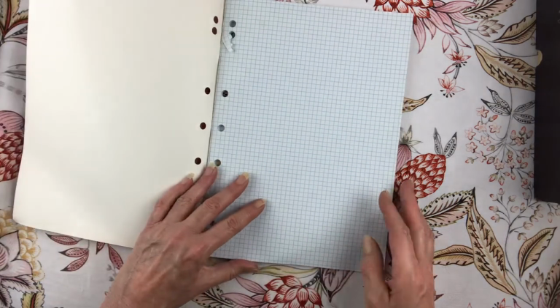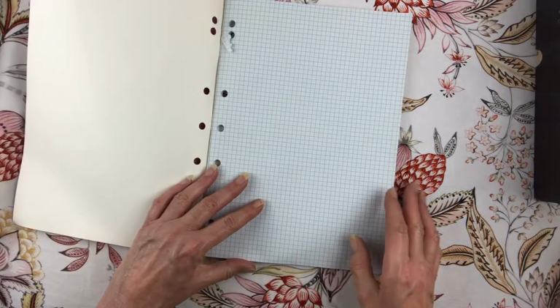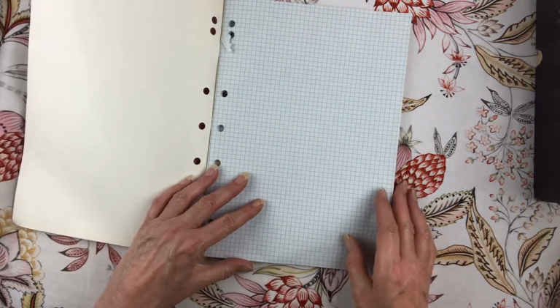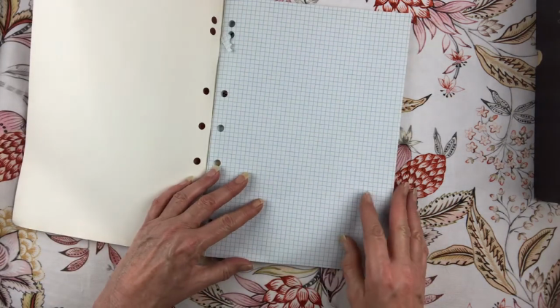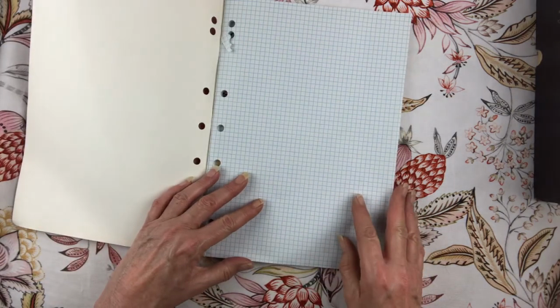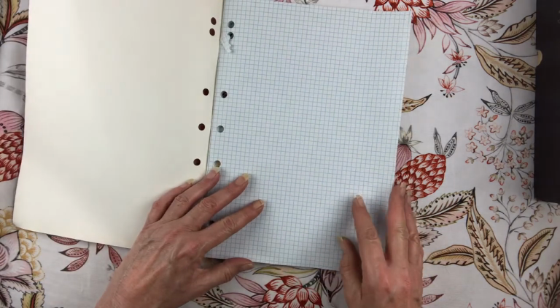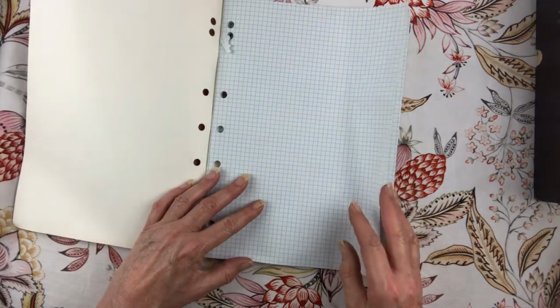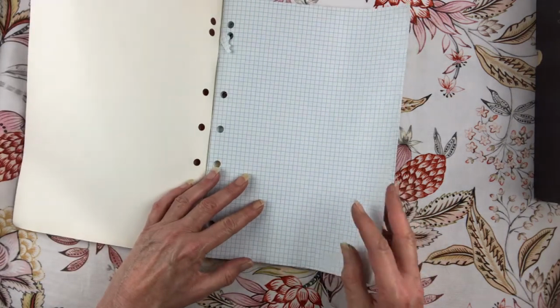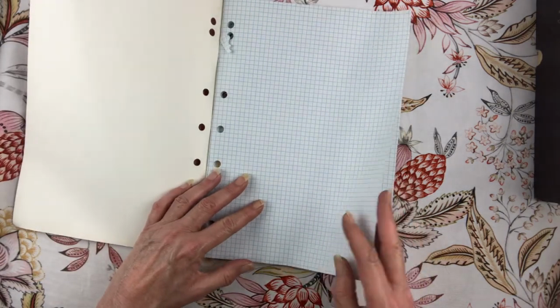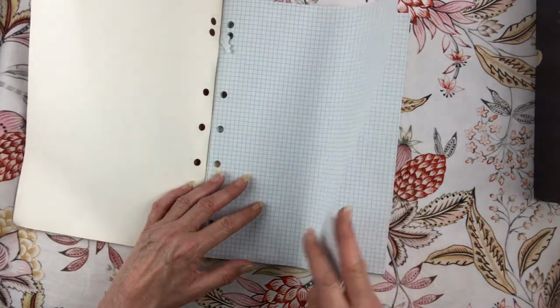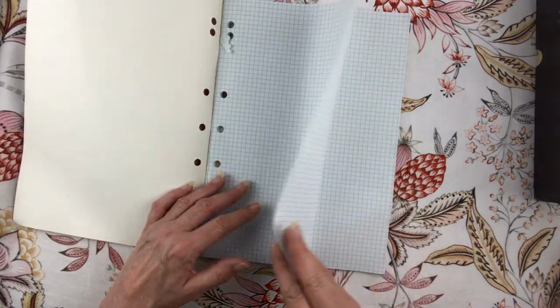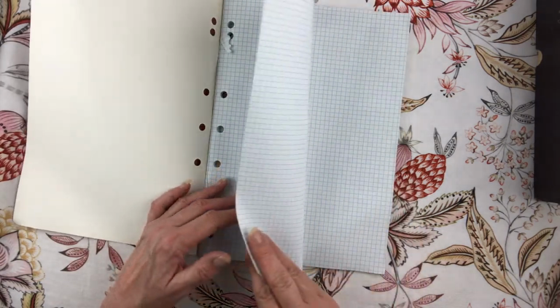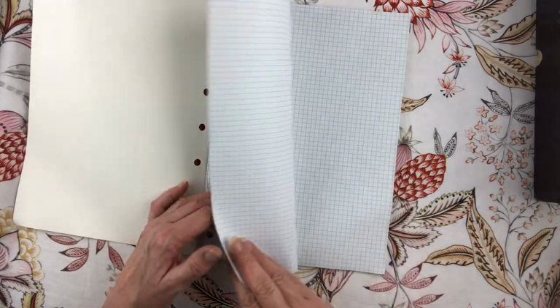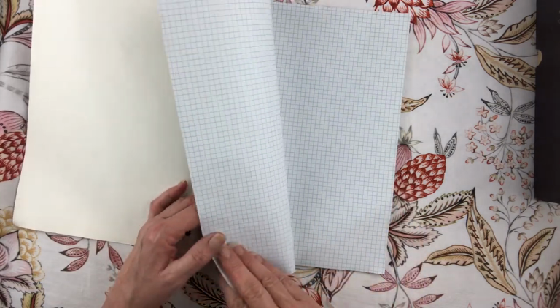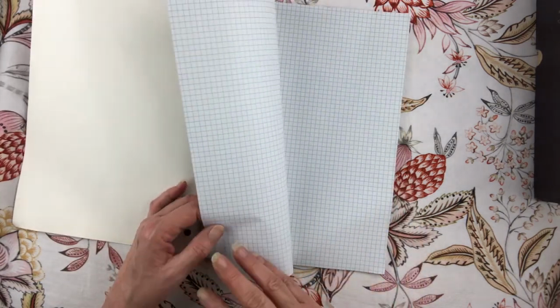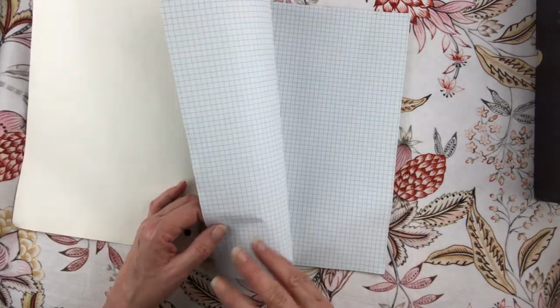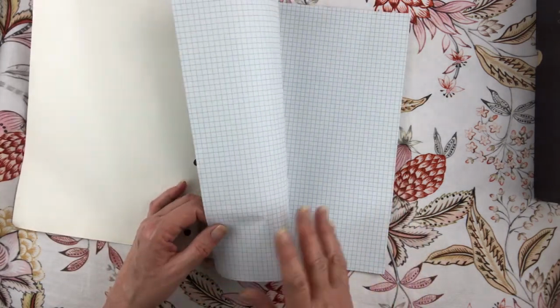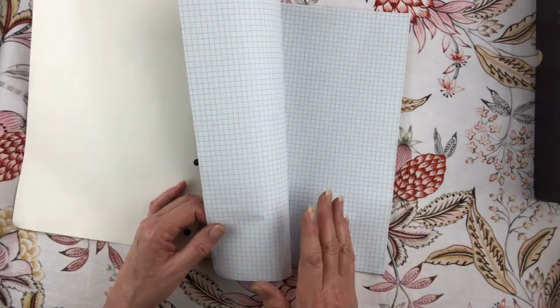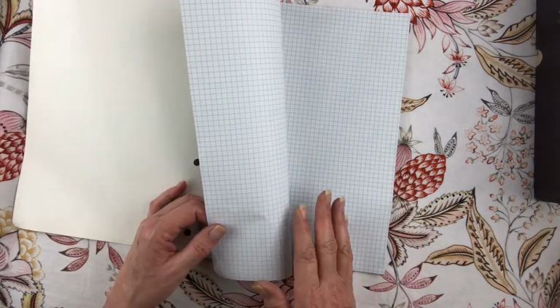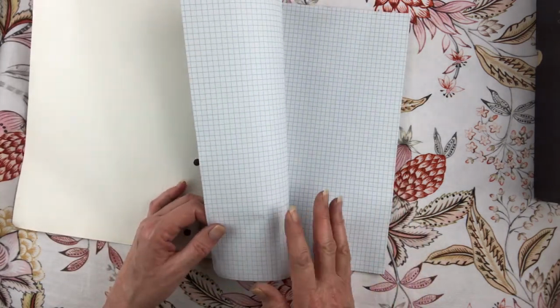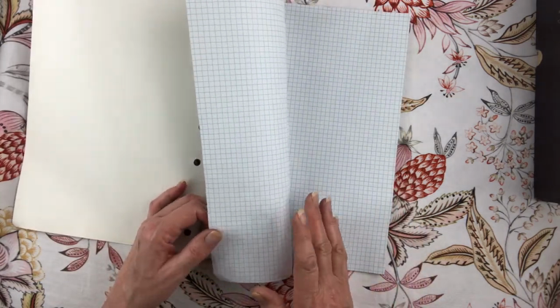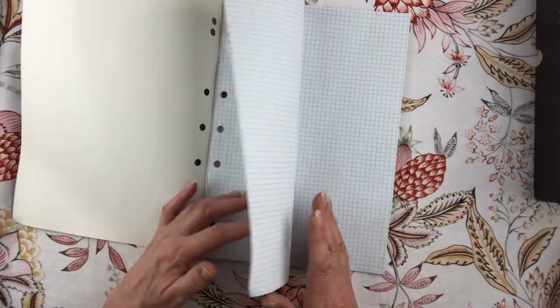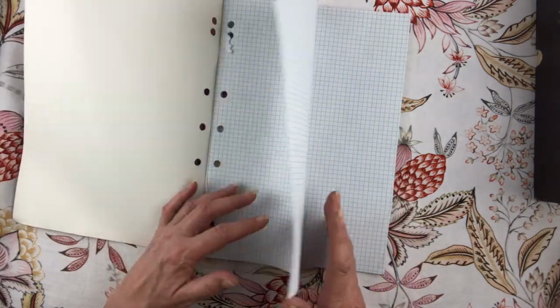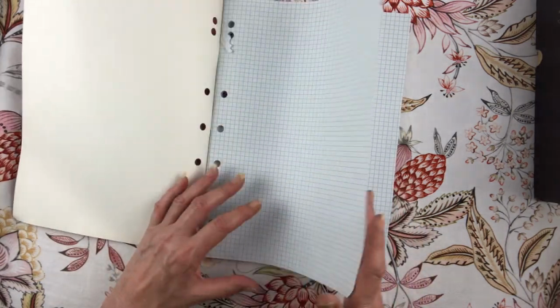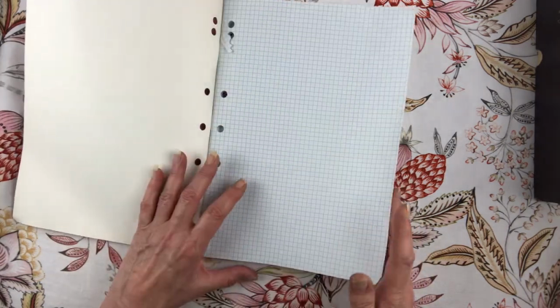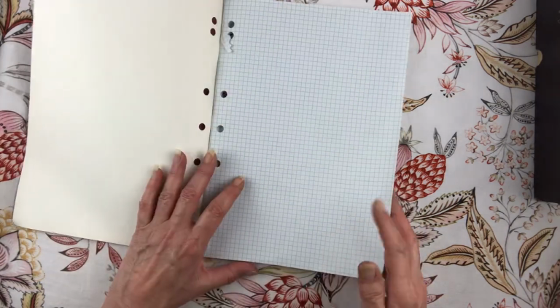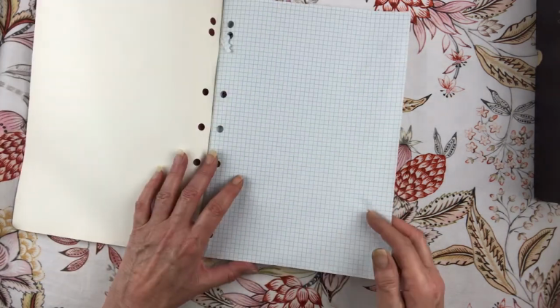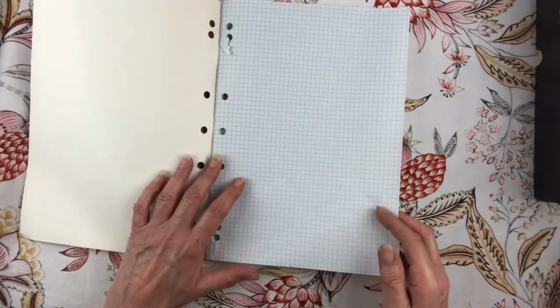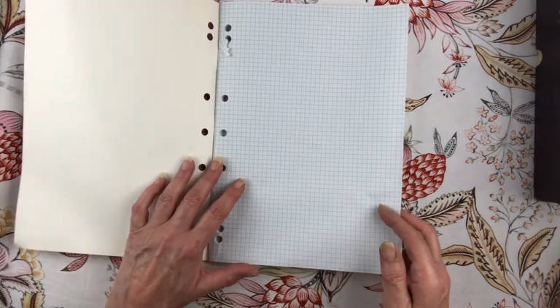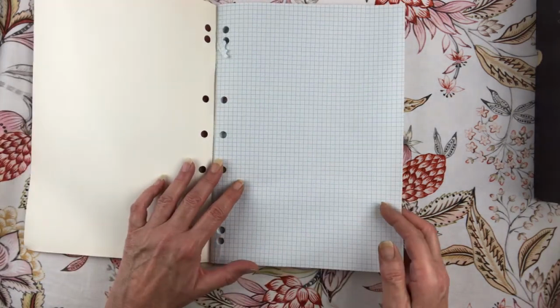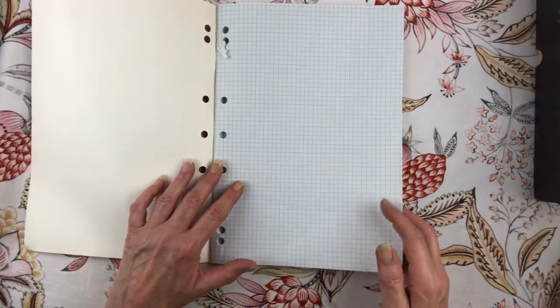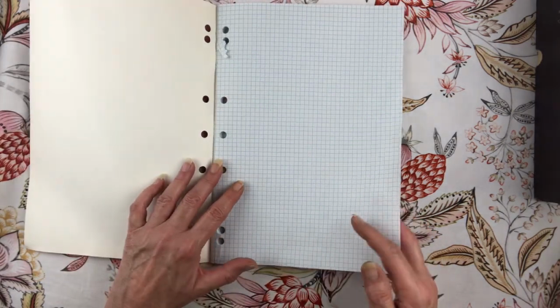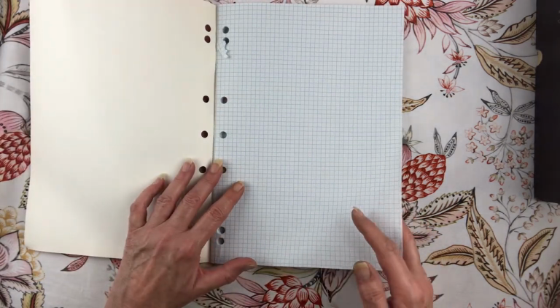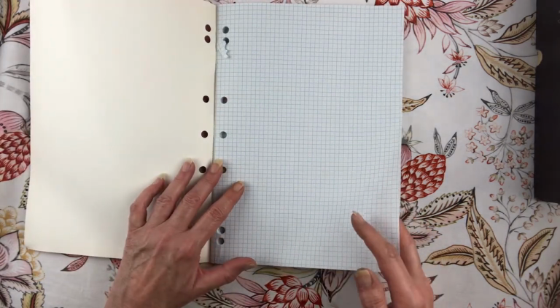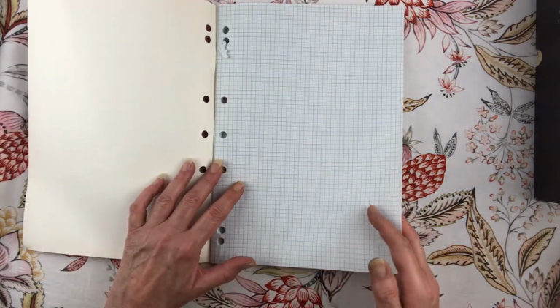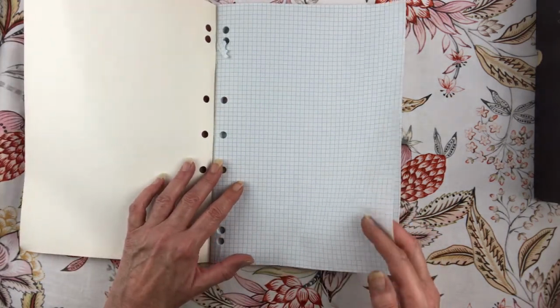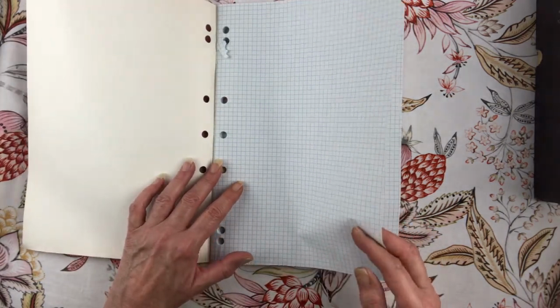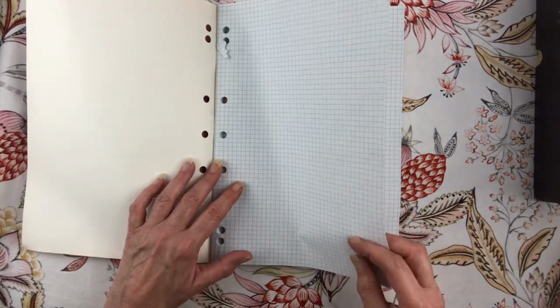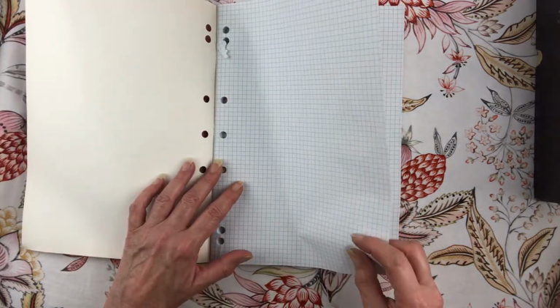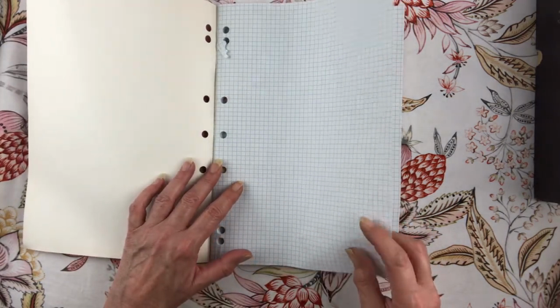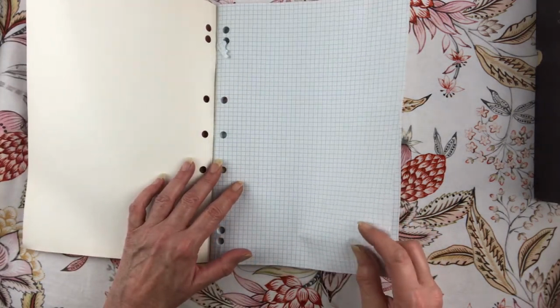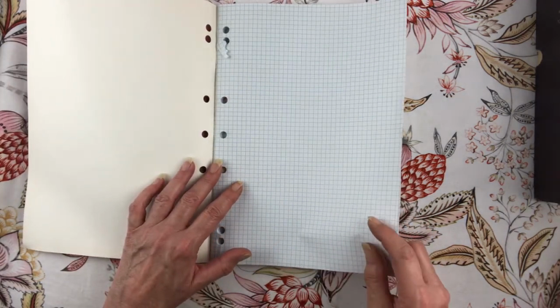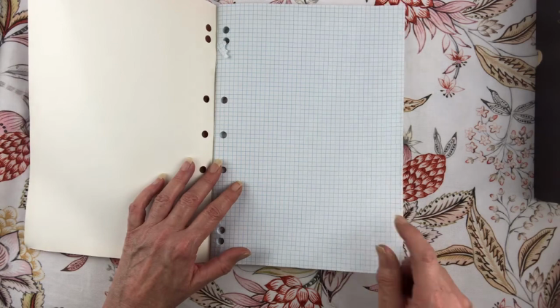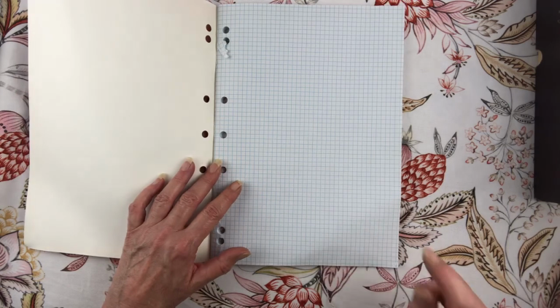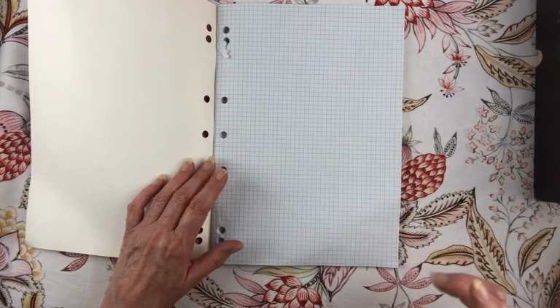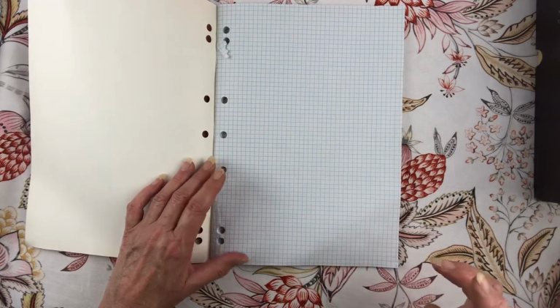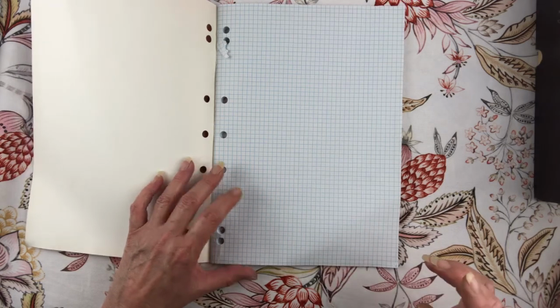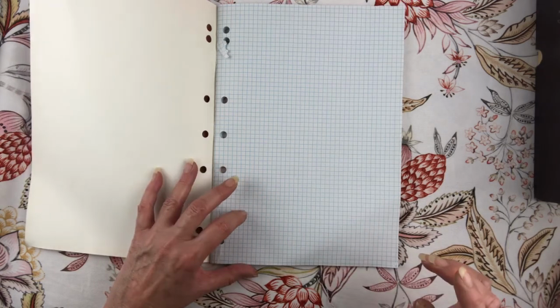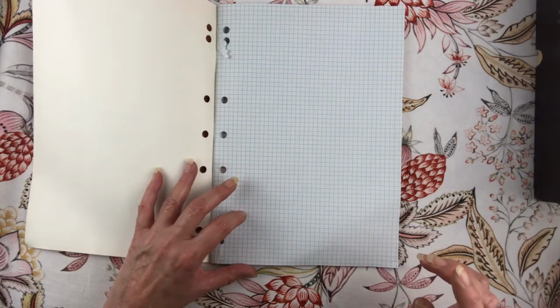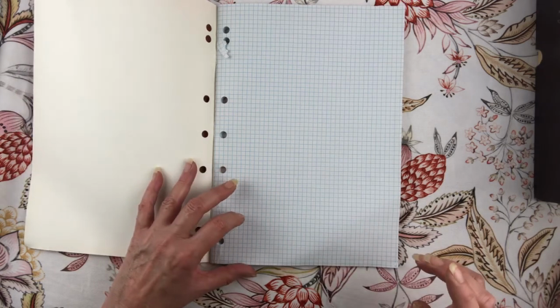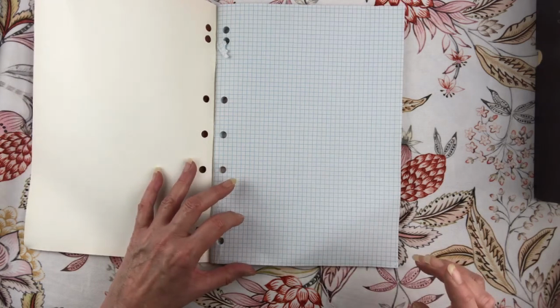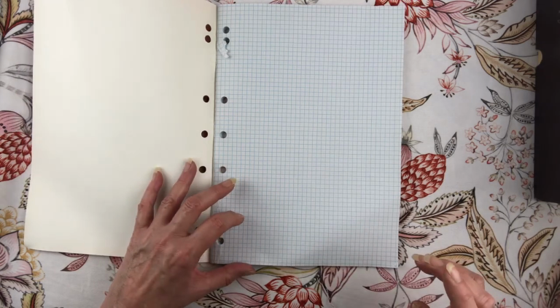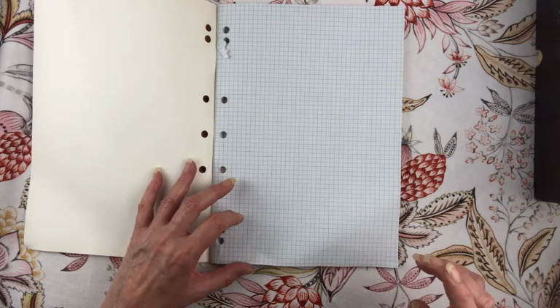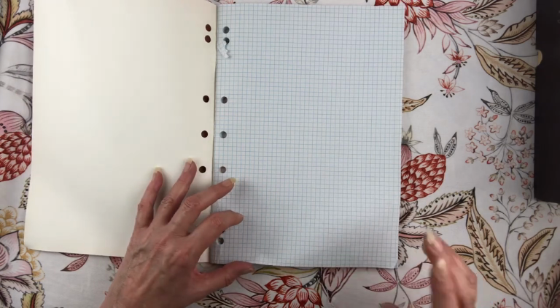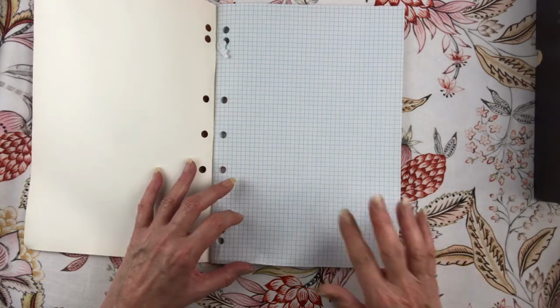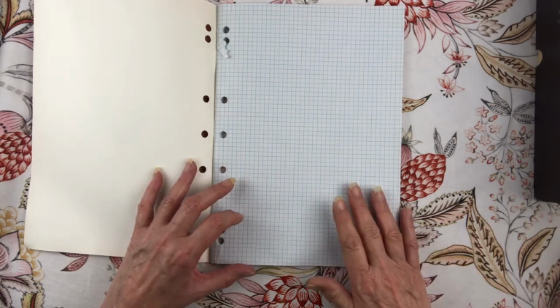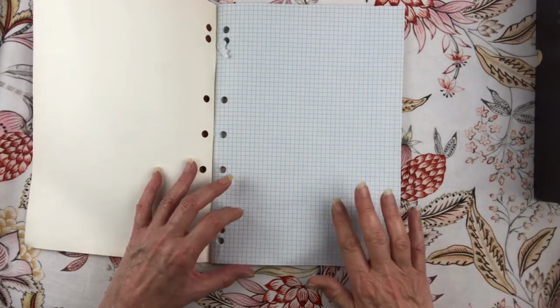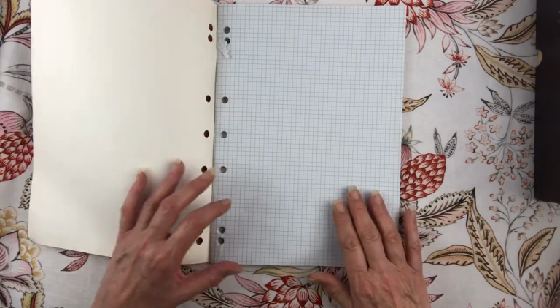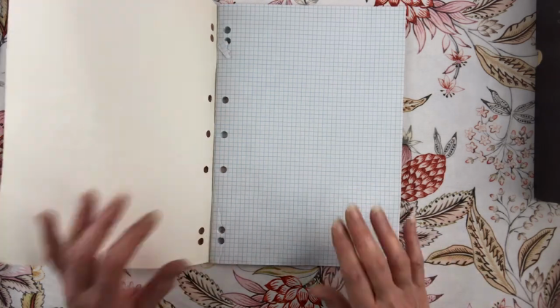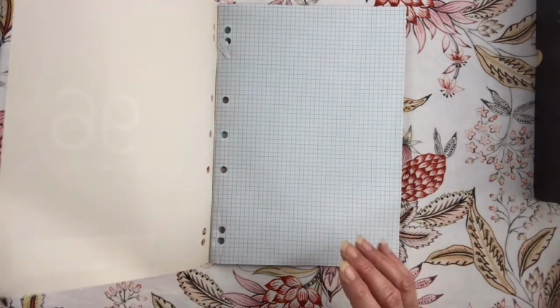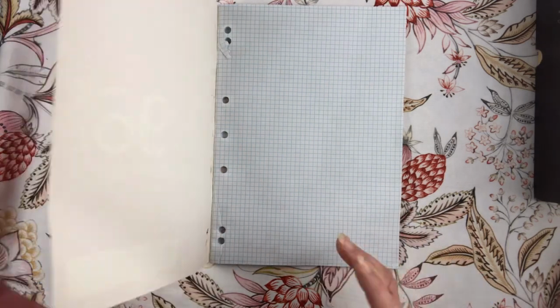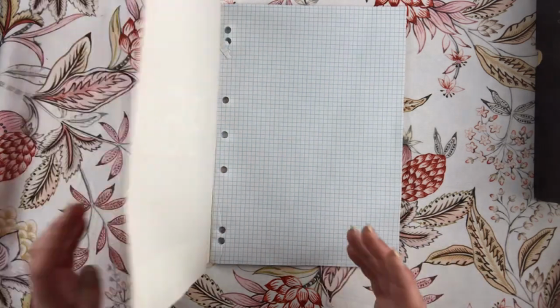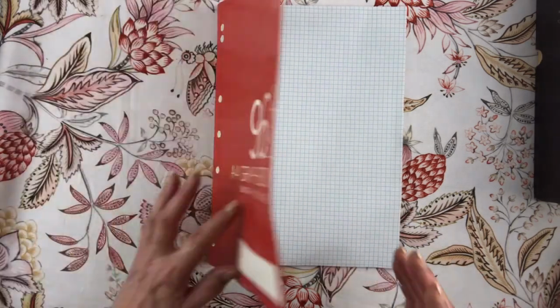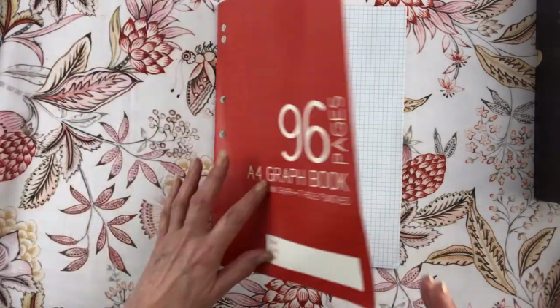And then a graph book for ten cents - oodles of paper. It's thin but once it's coffee or tea-dyed it will feel thicker, so that will be really good.